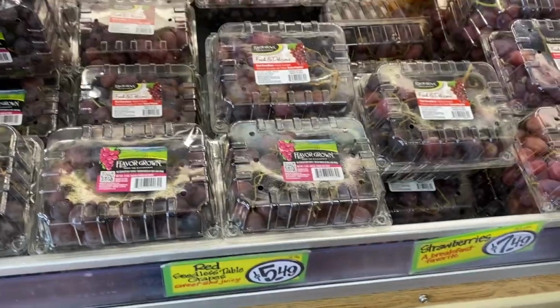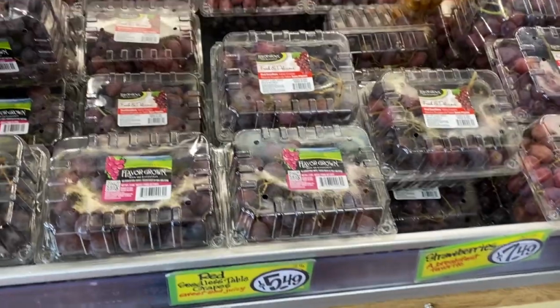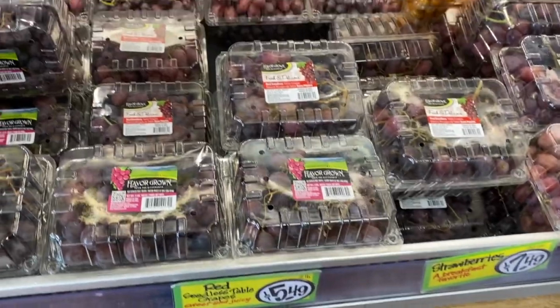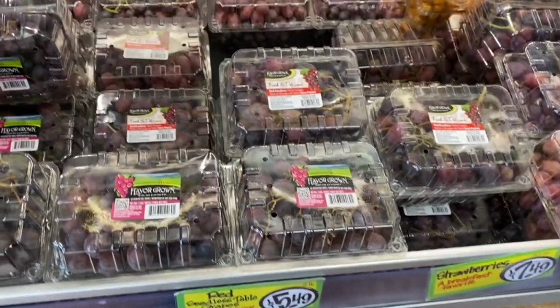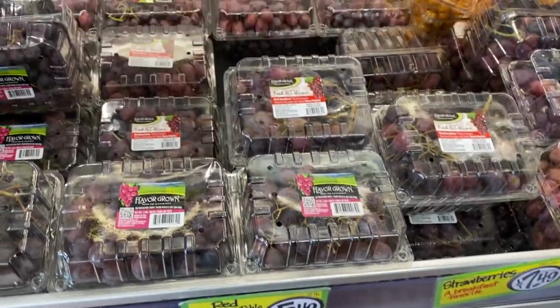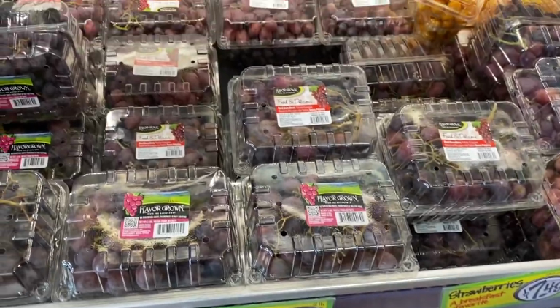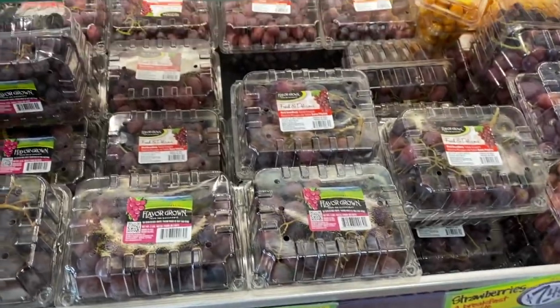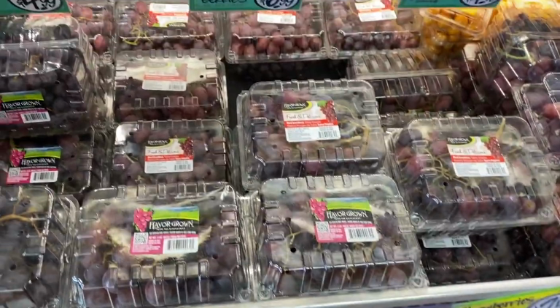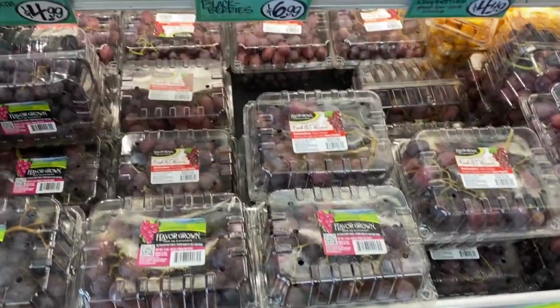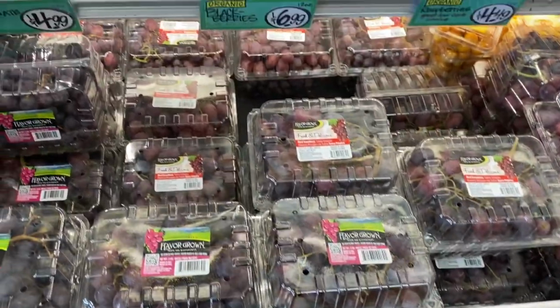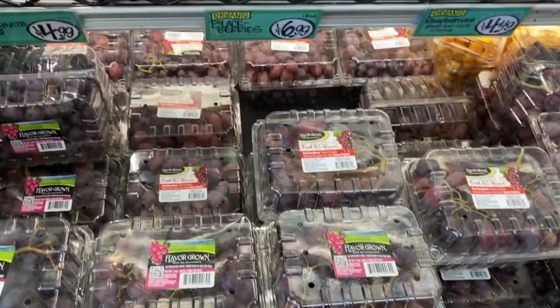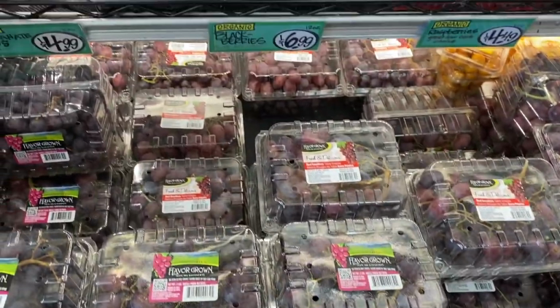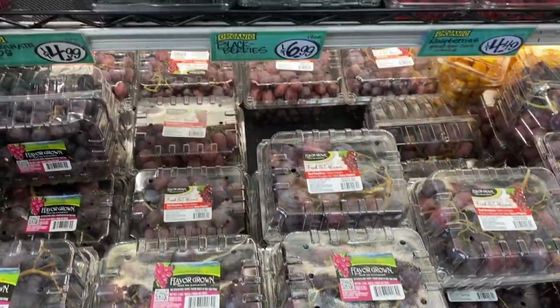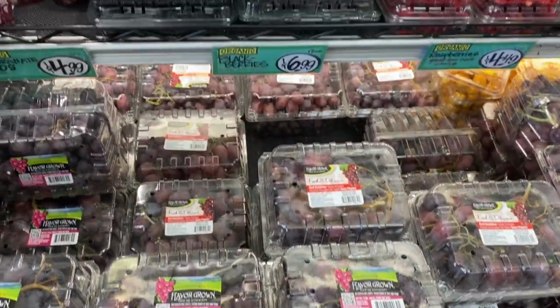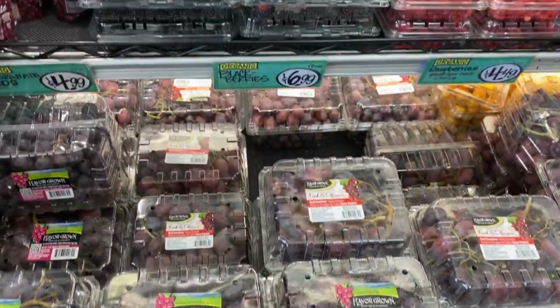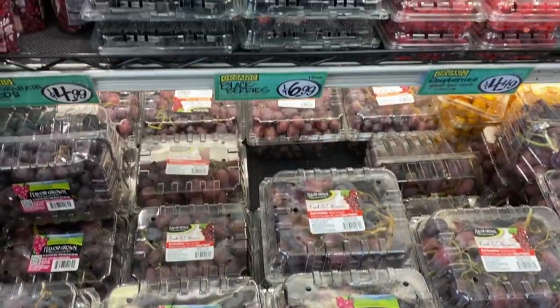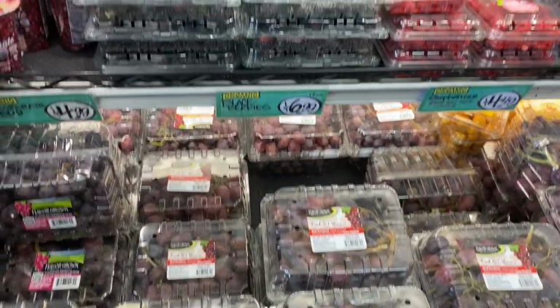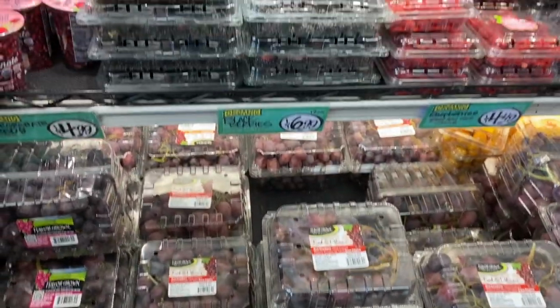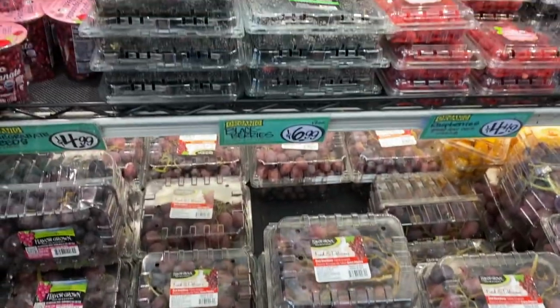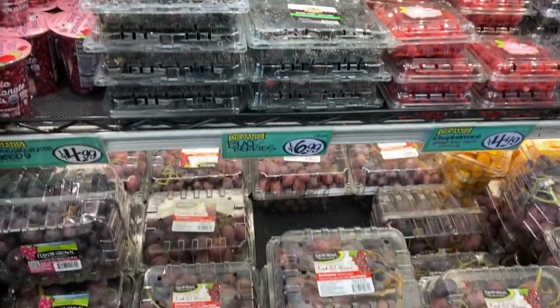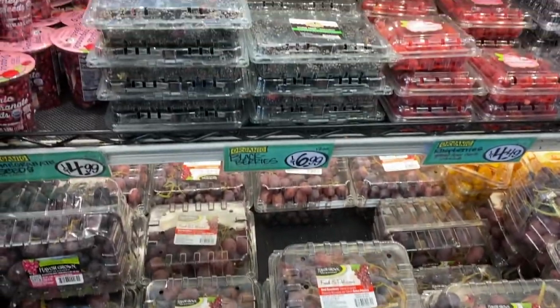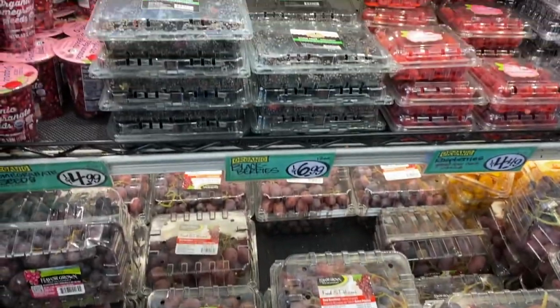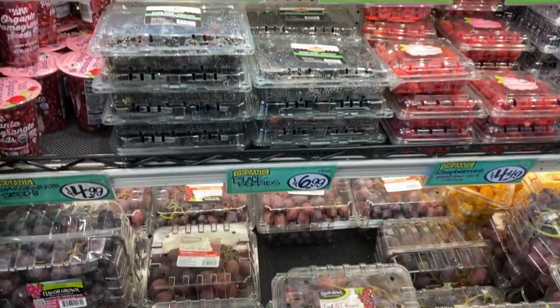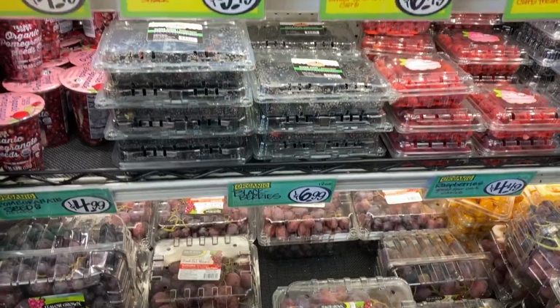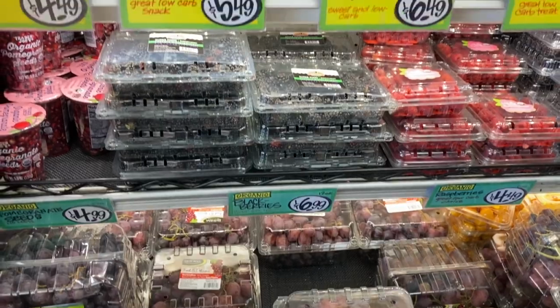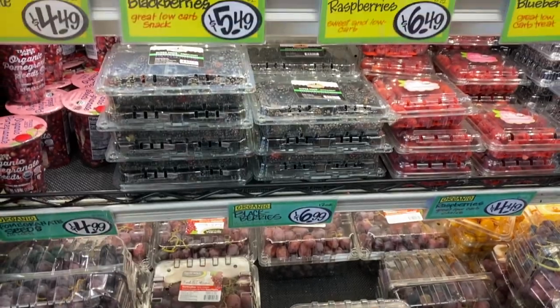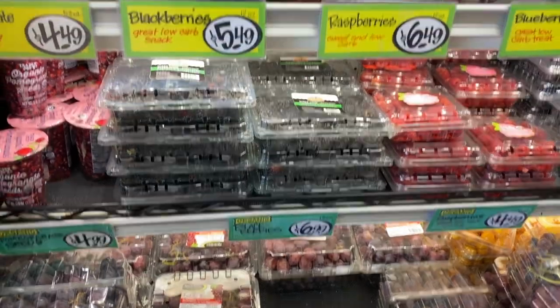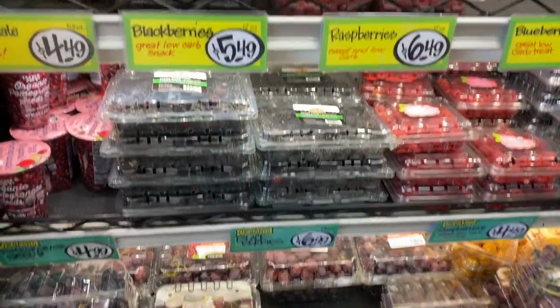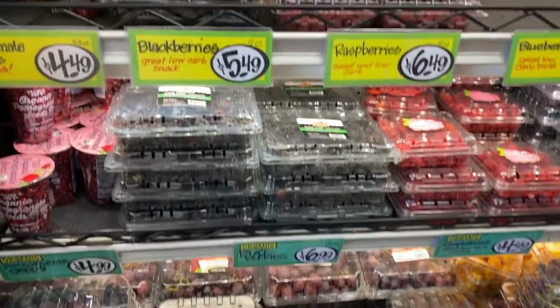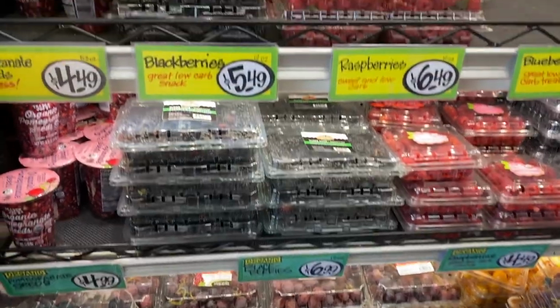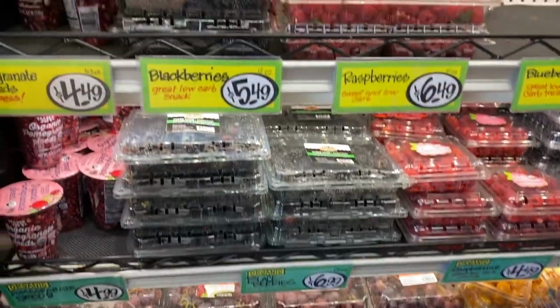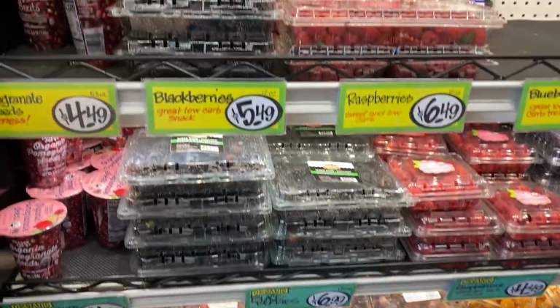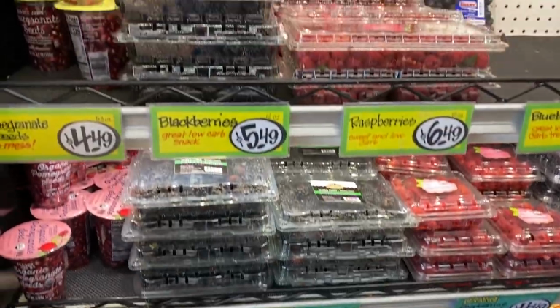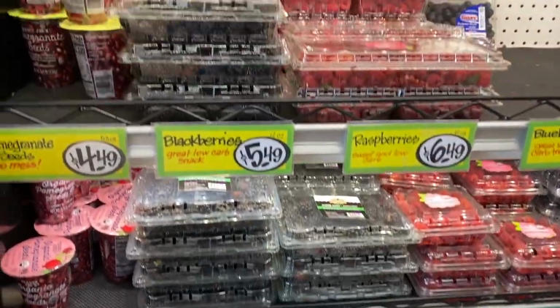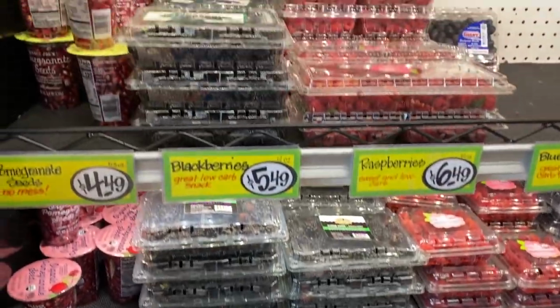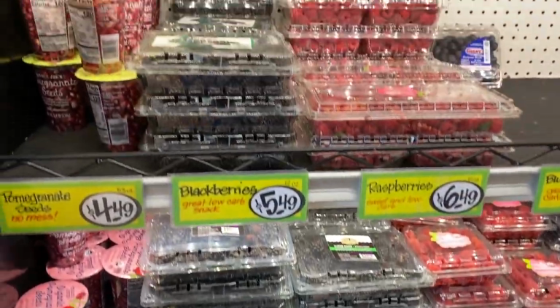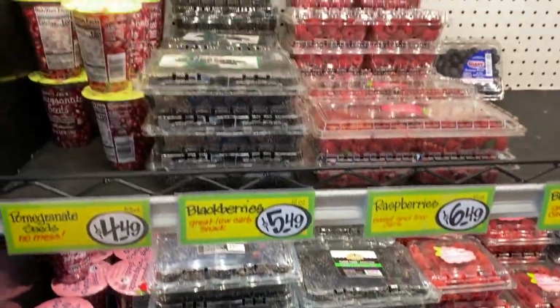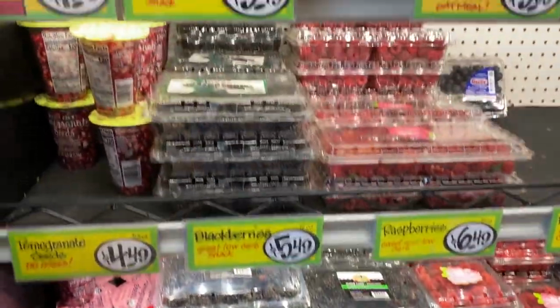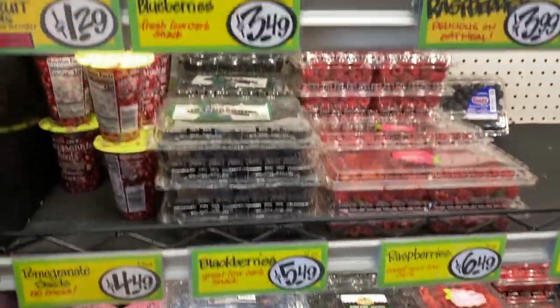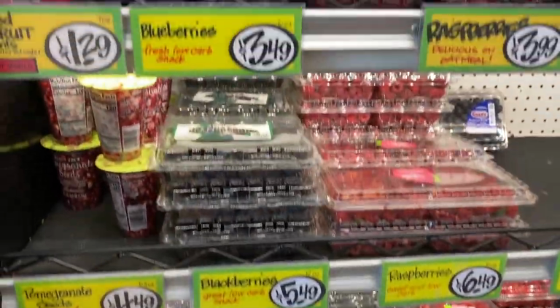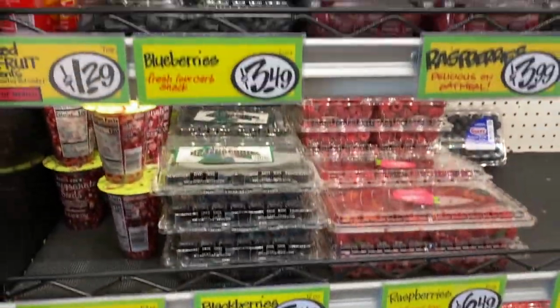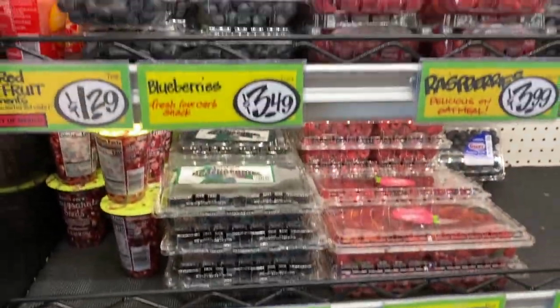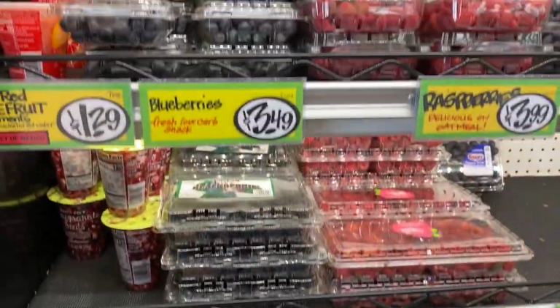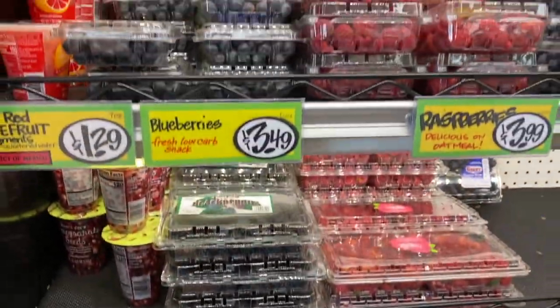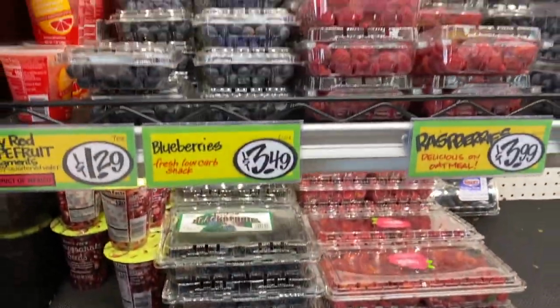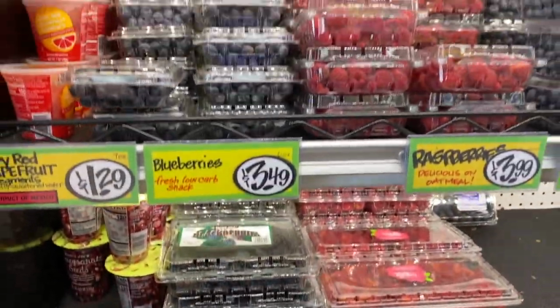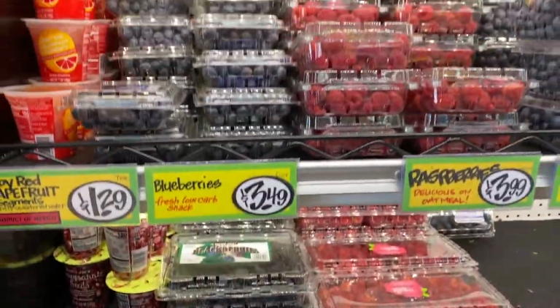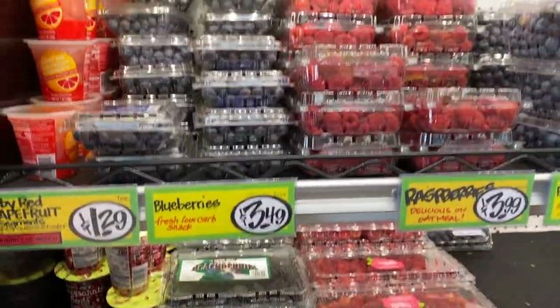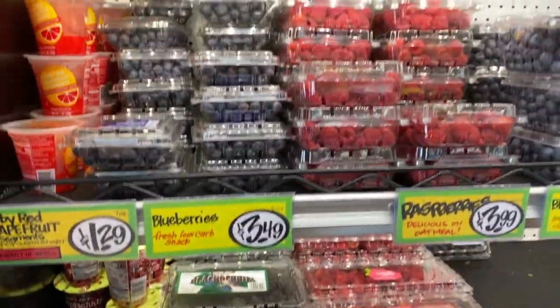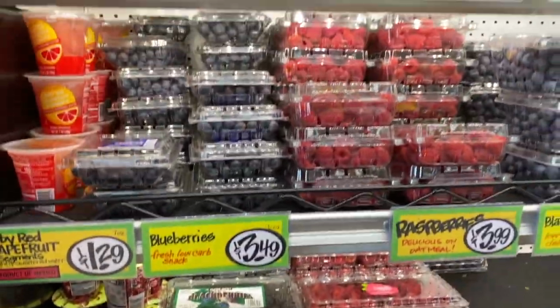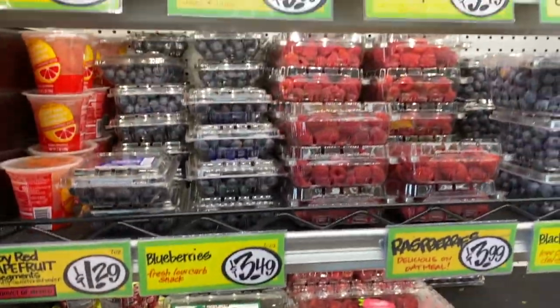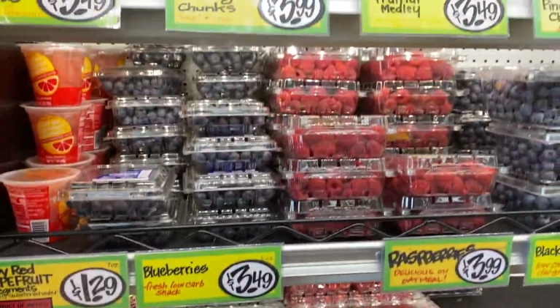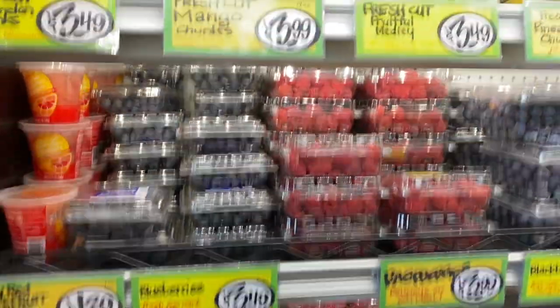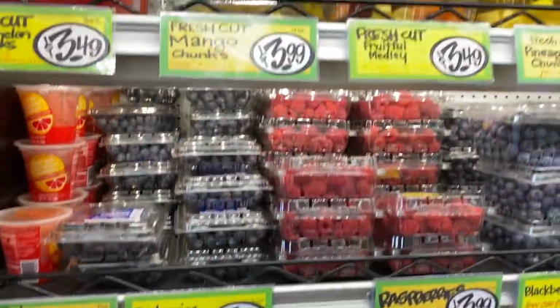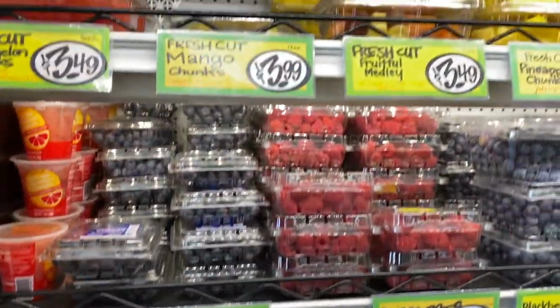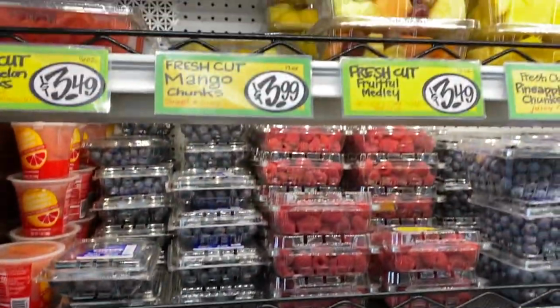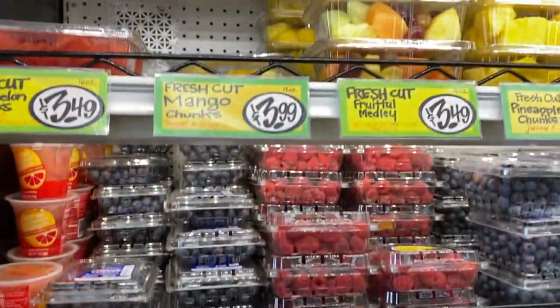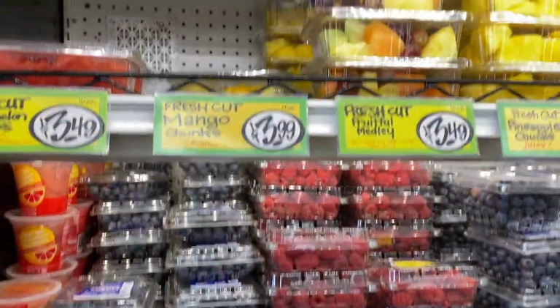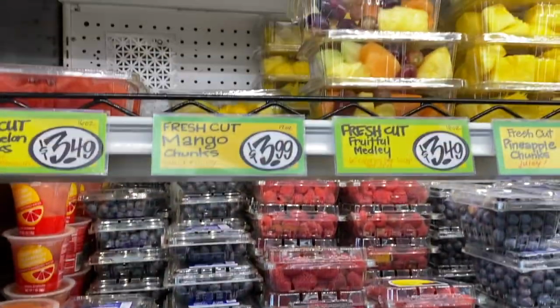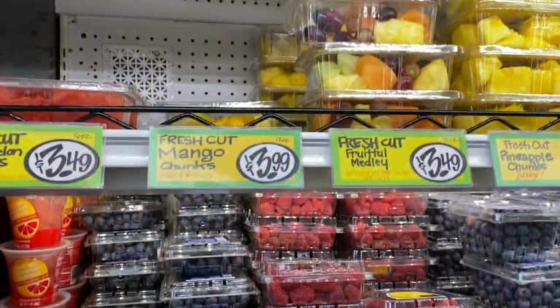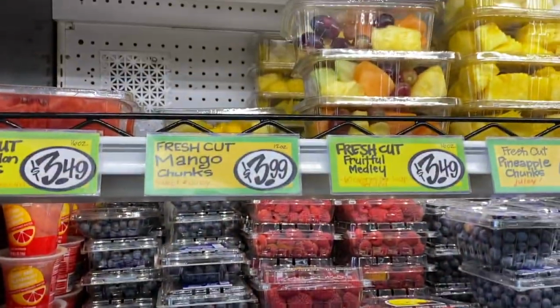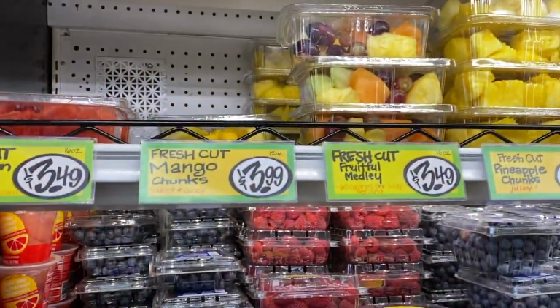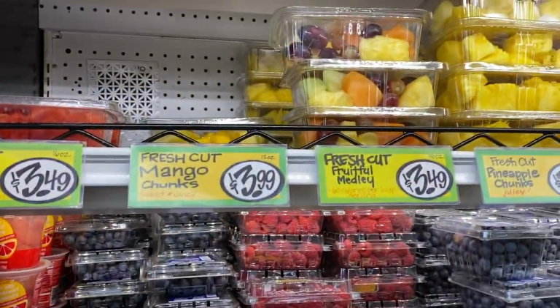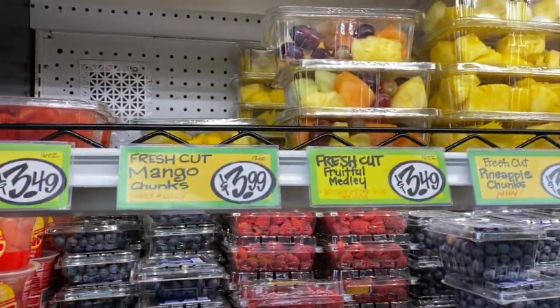So many different selections of fruit. Raspberries, blackberries, blueberries, pomegranate seeds. Yum.